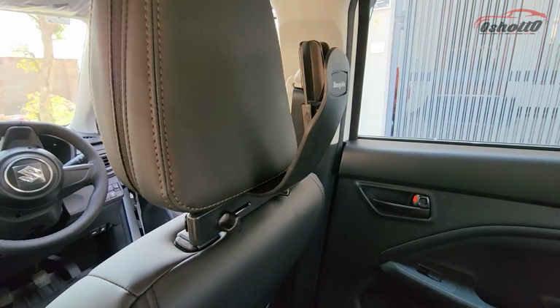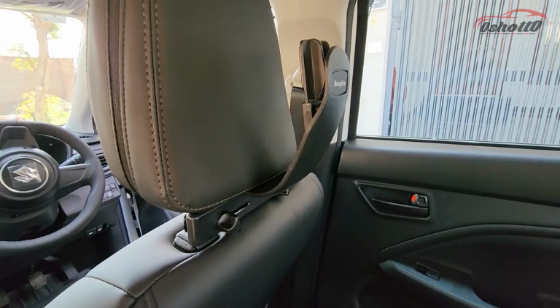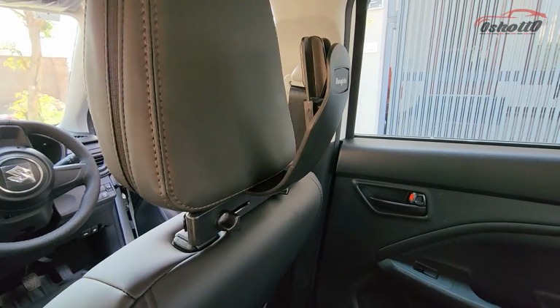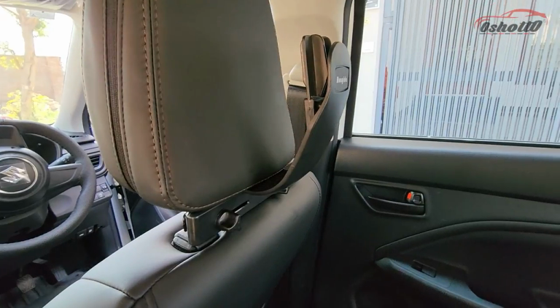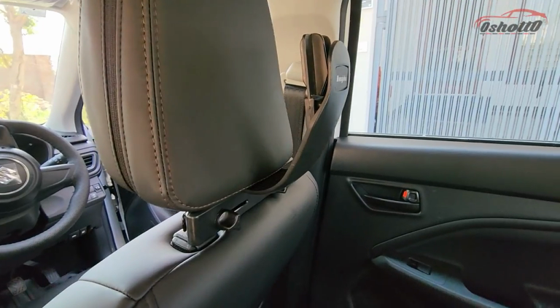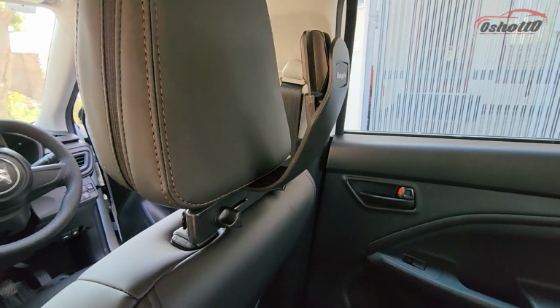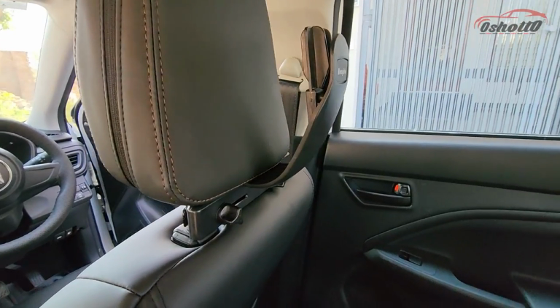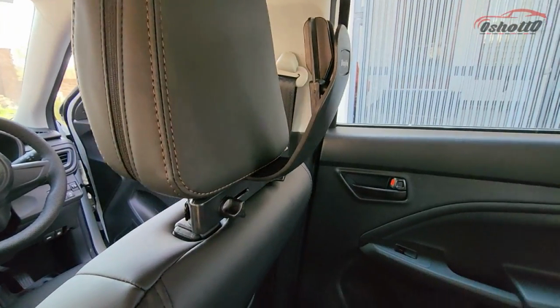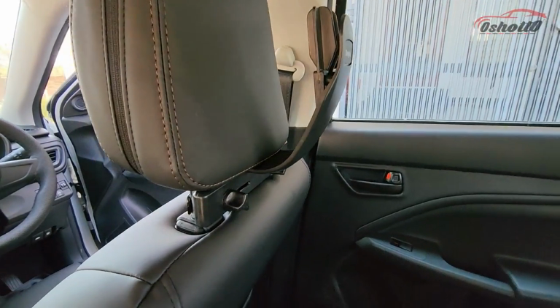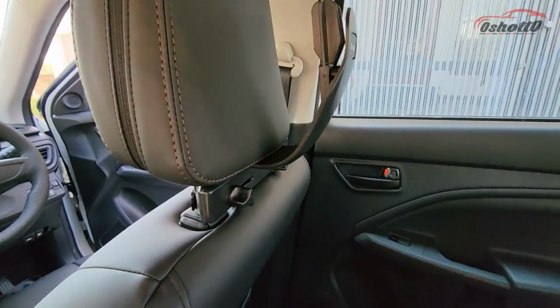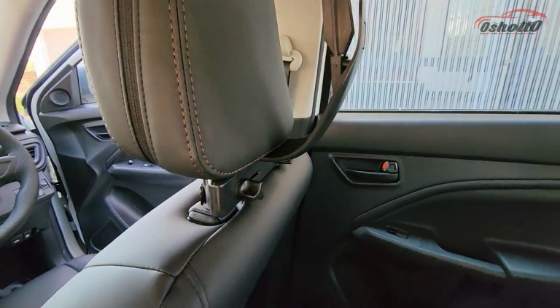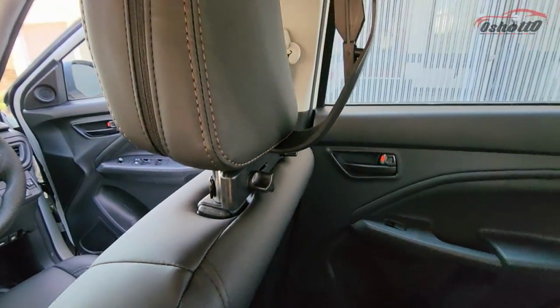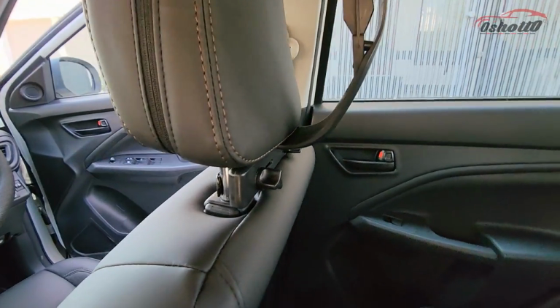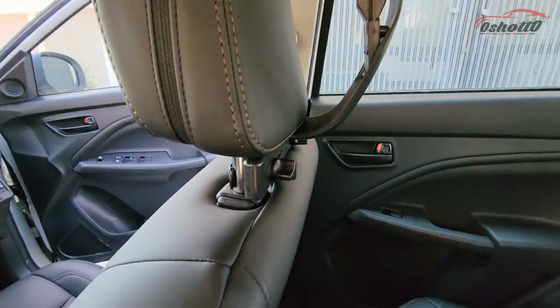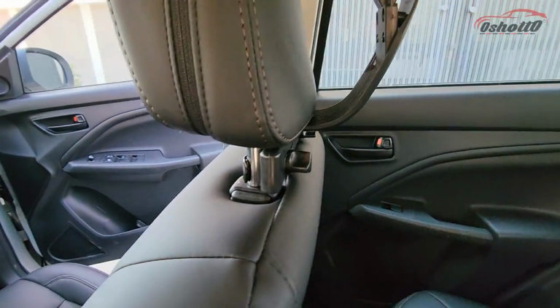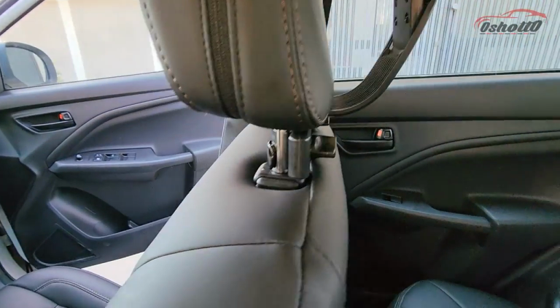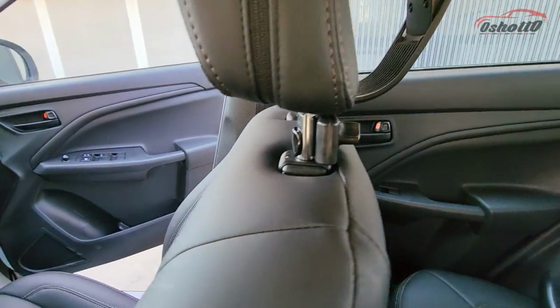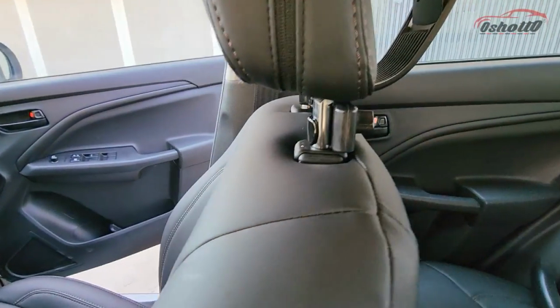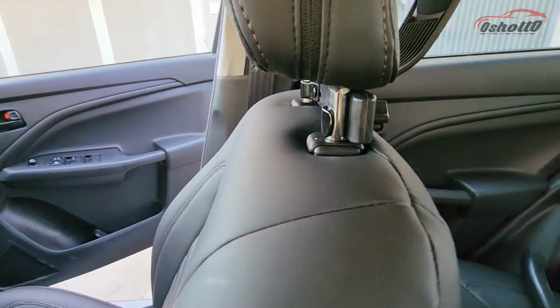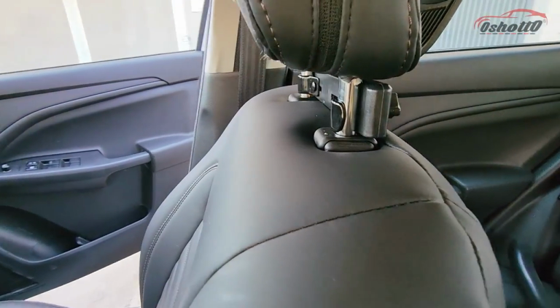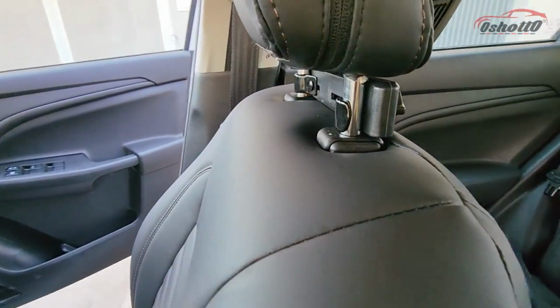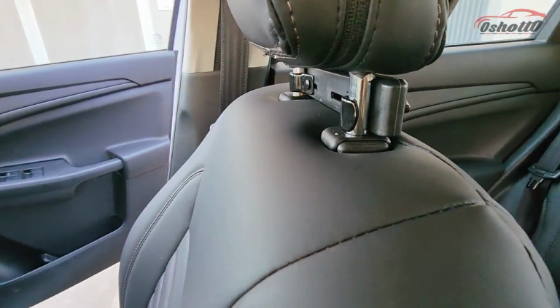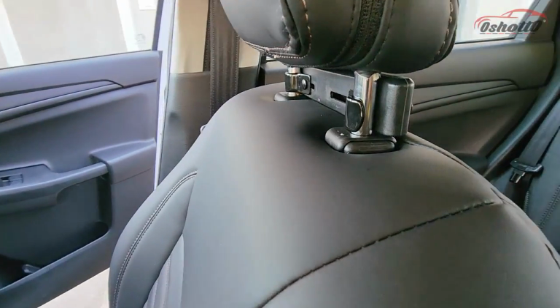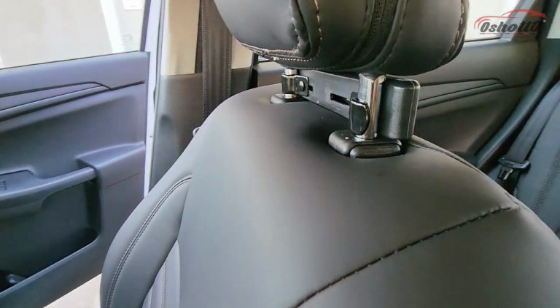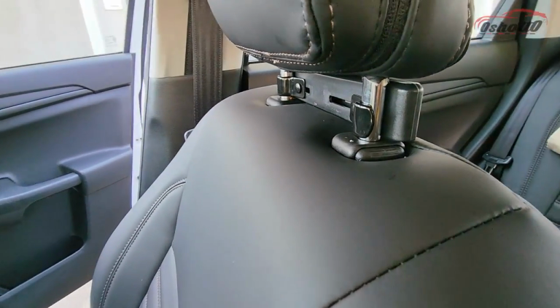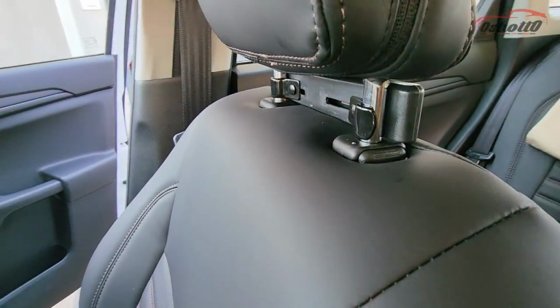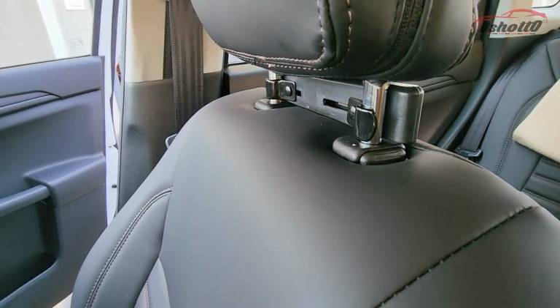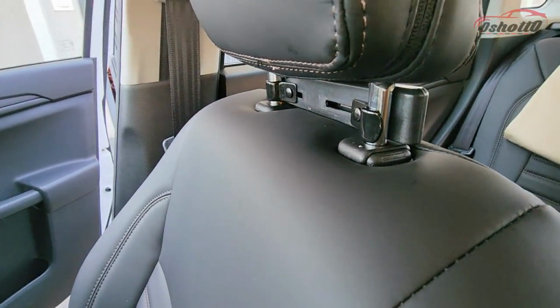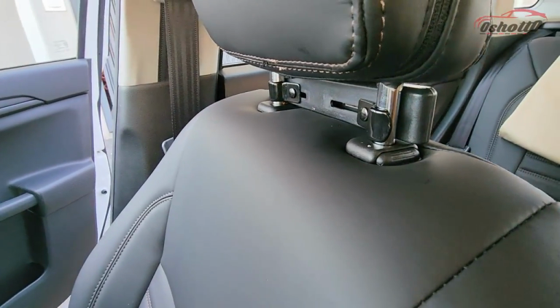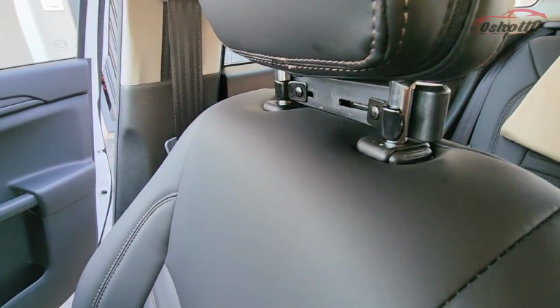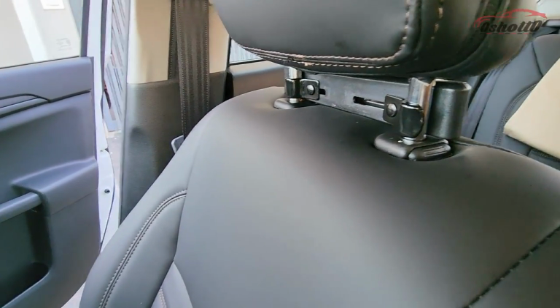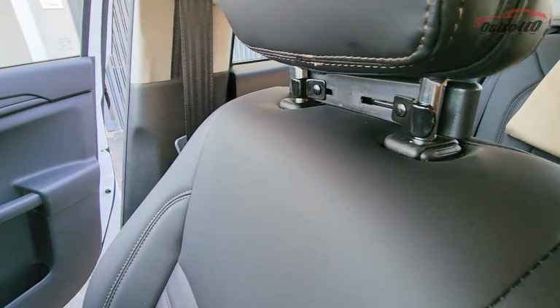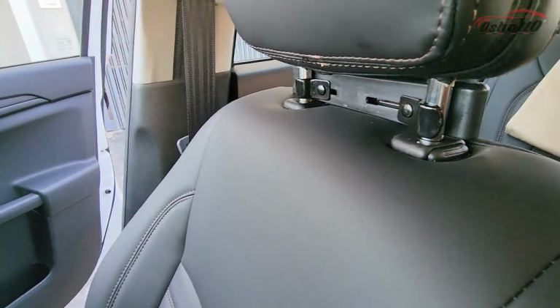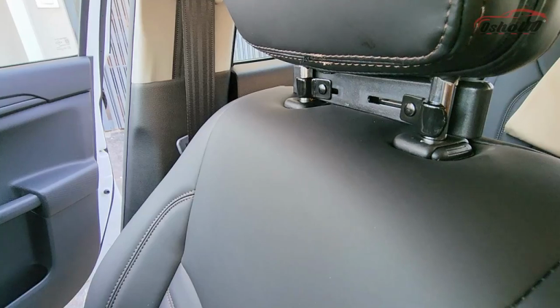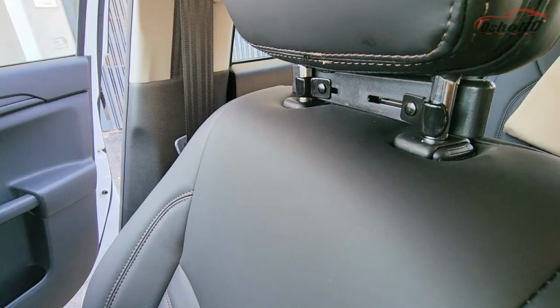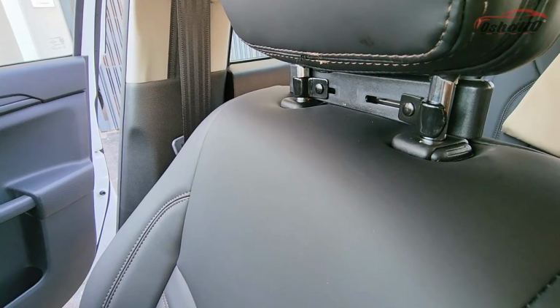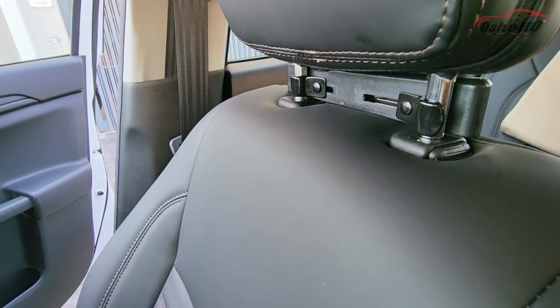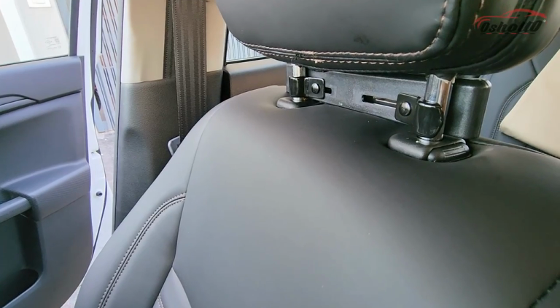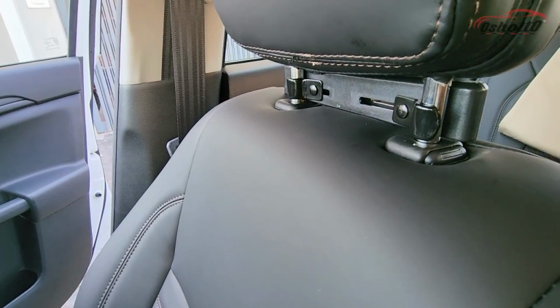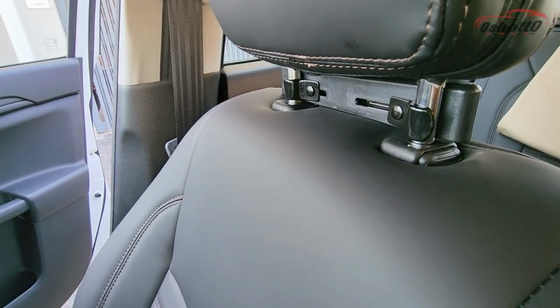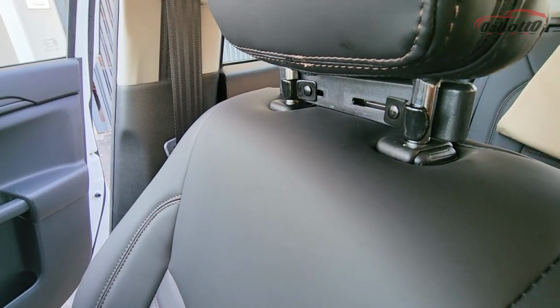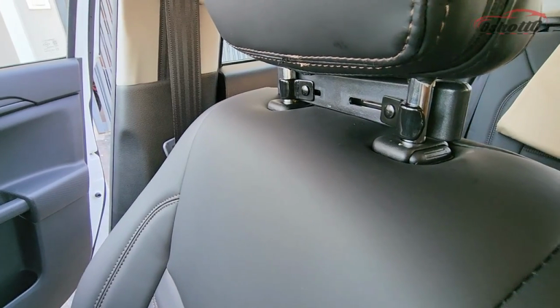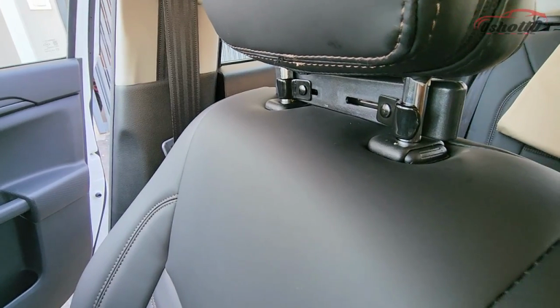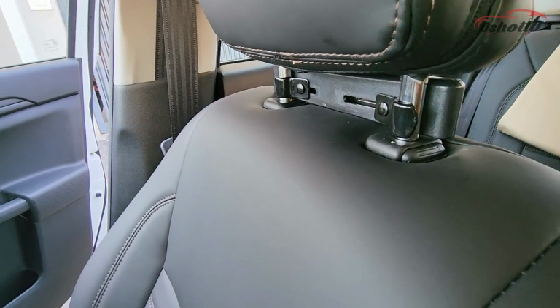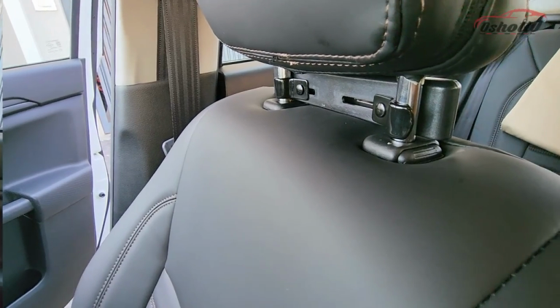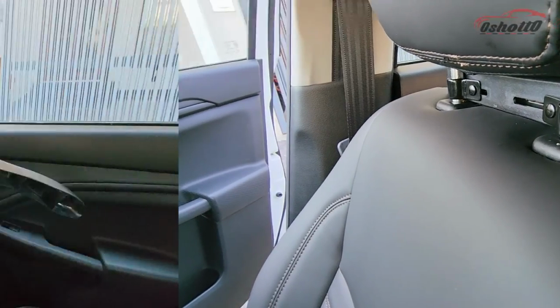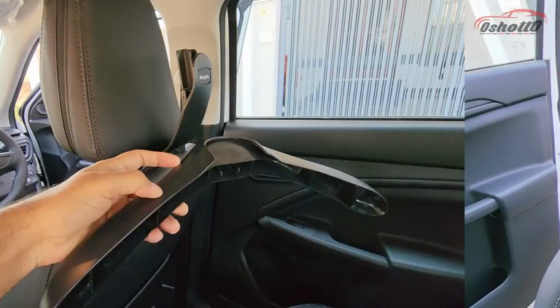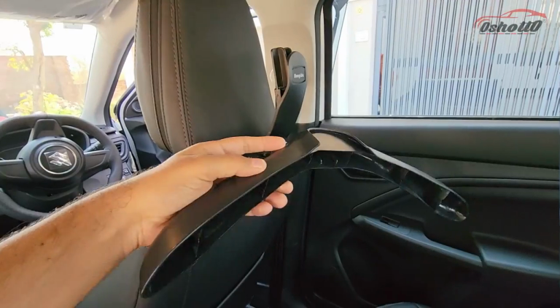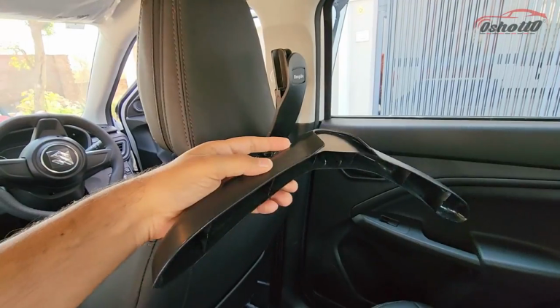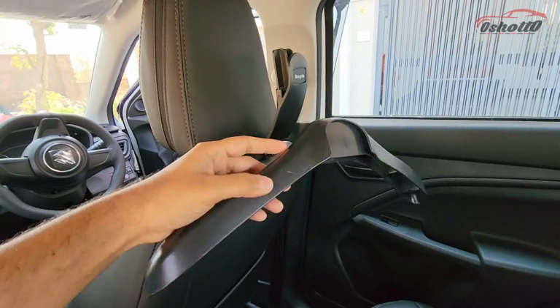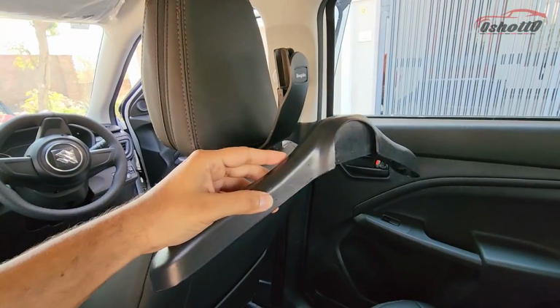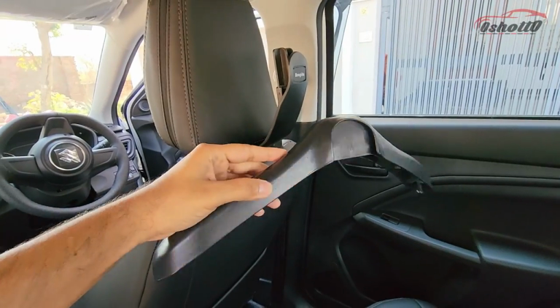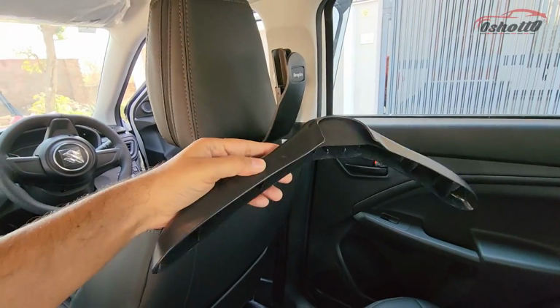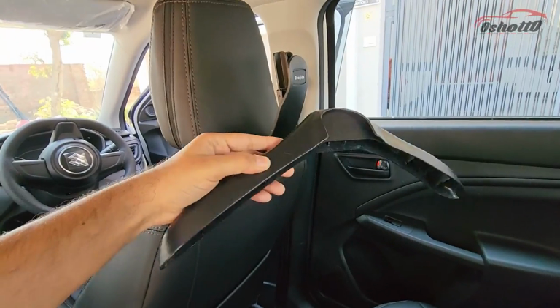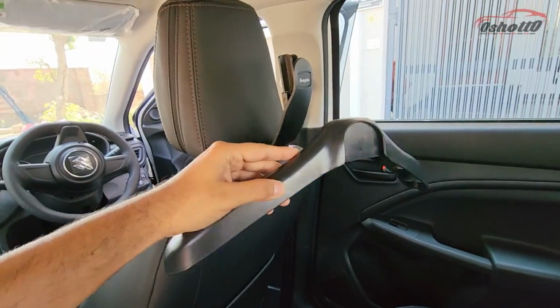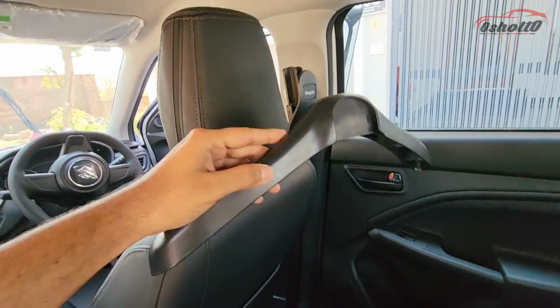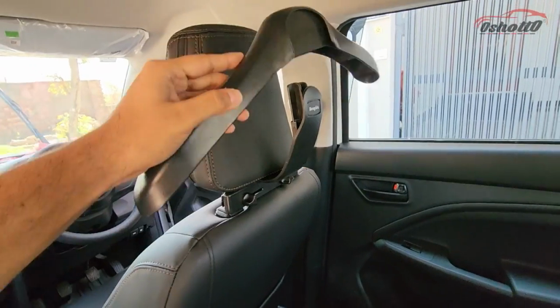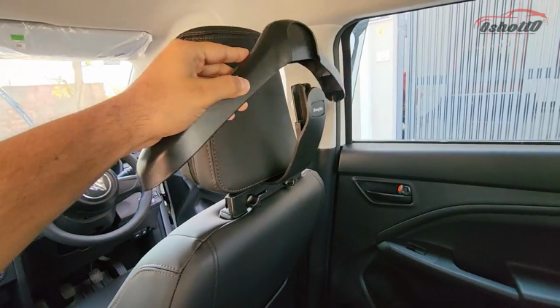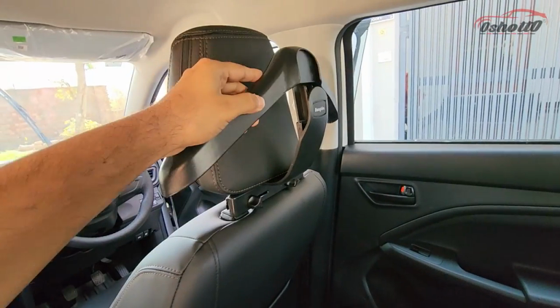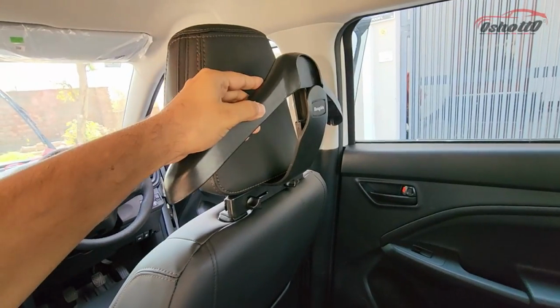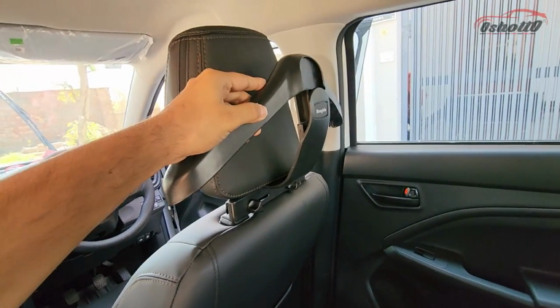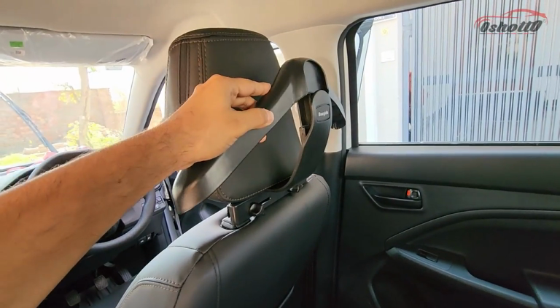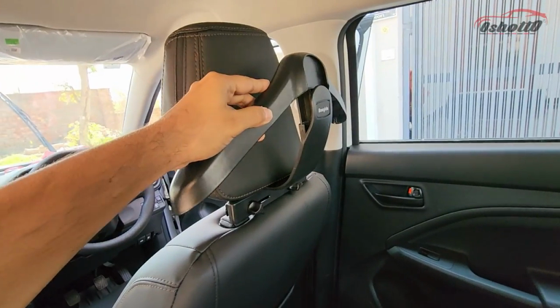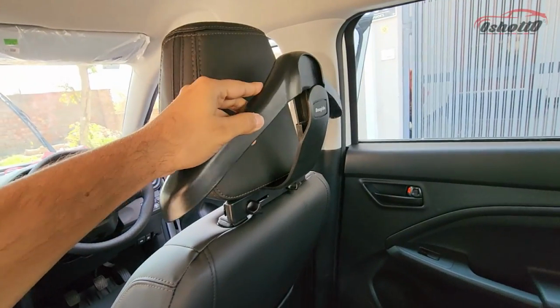From the front side it will look like this. After this you can fix the top head hanger.